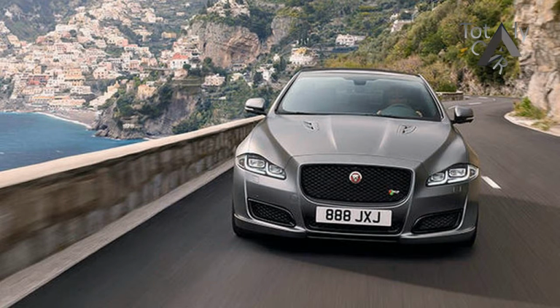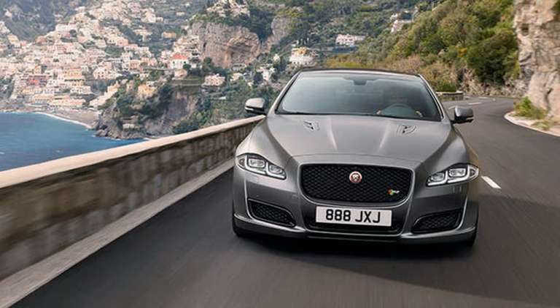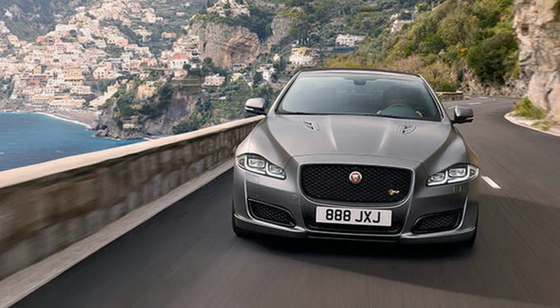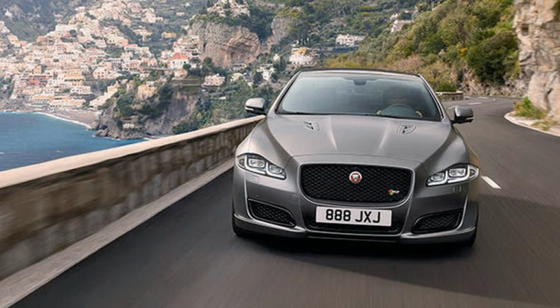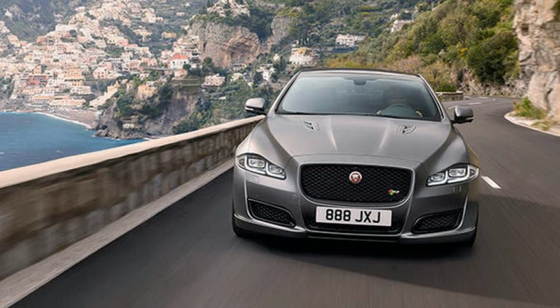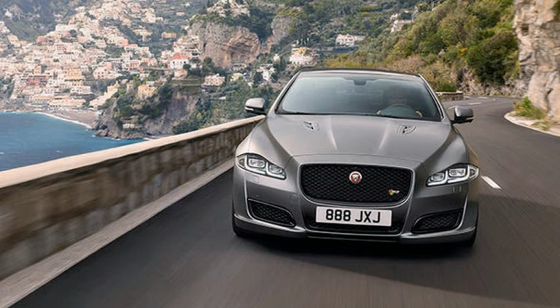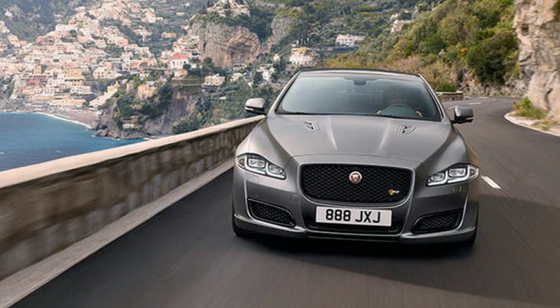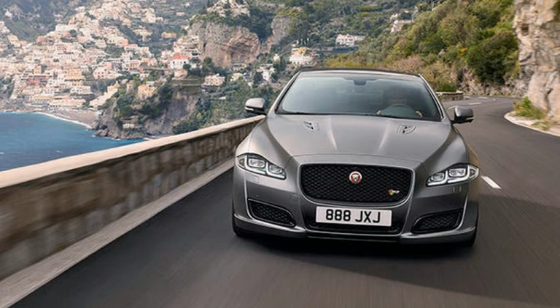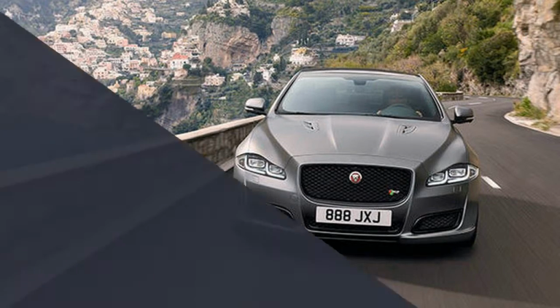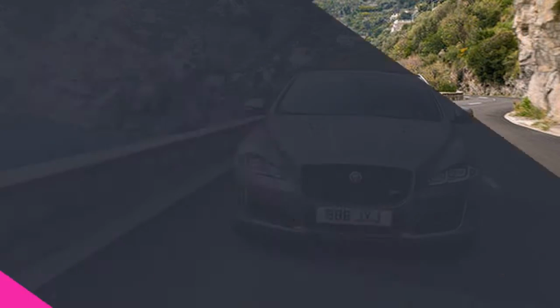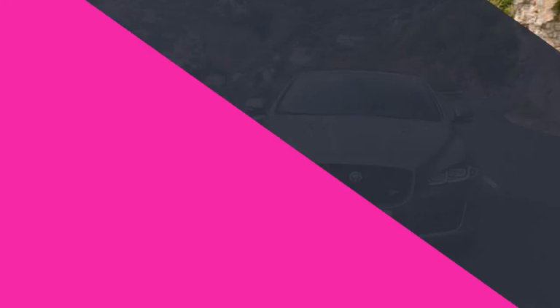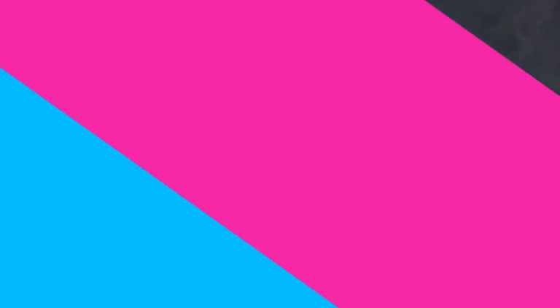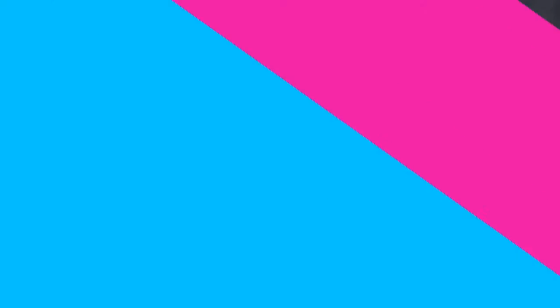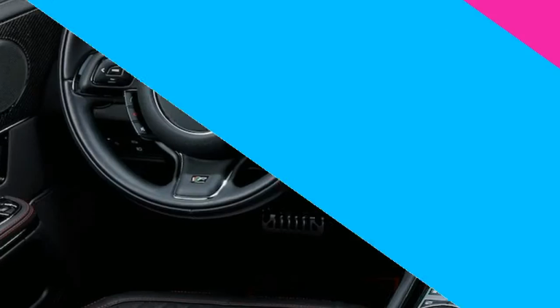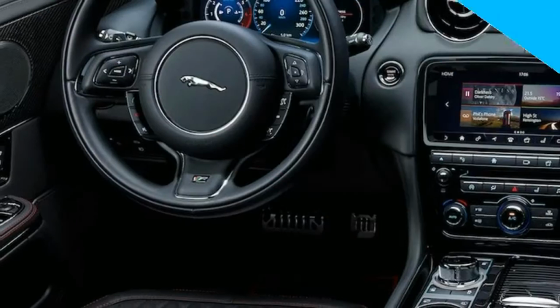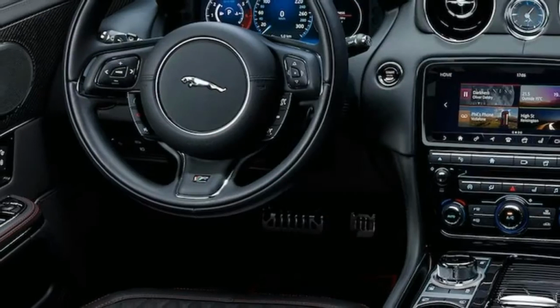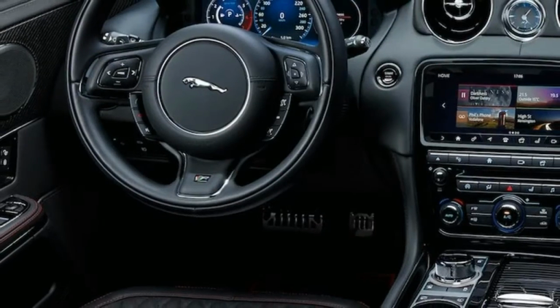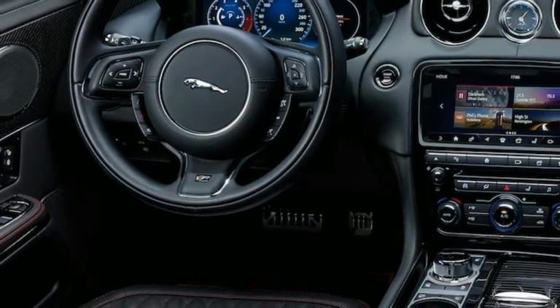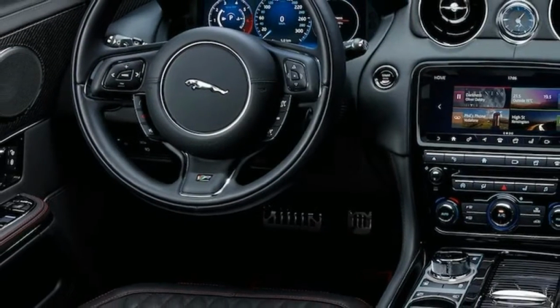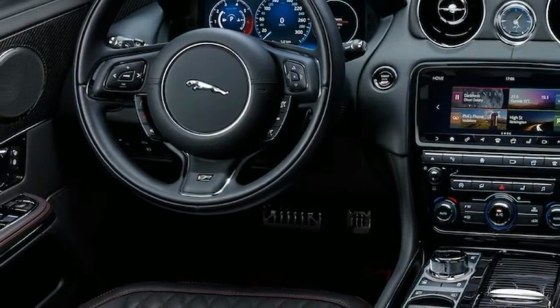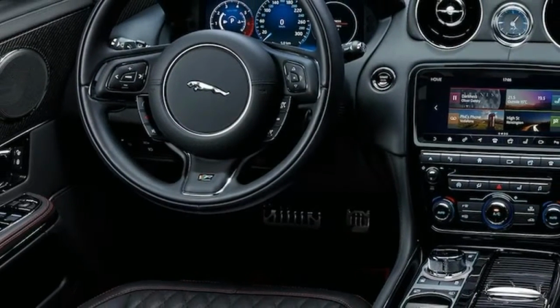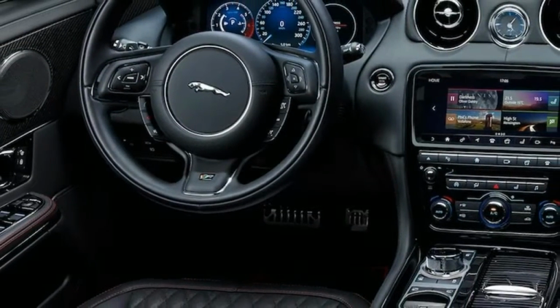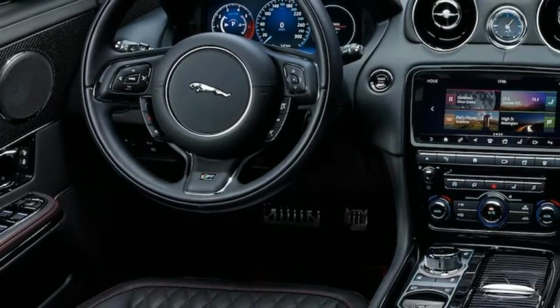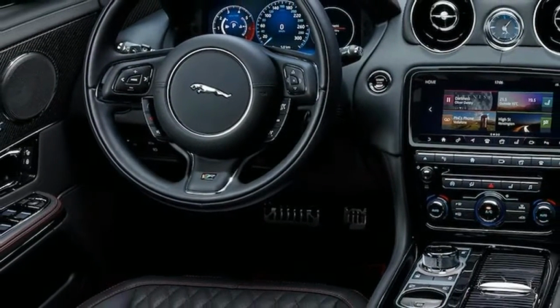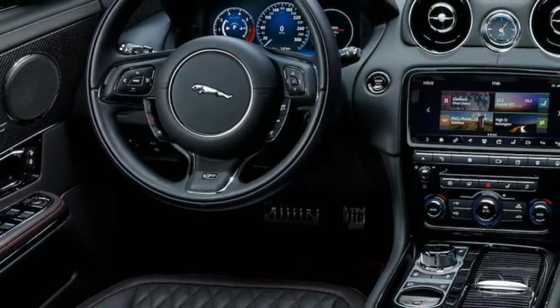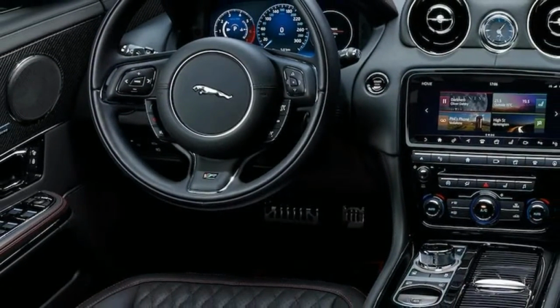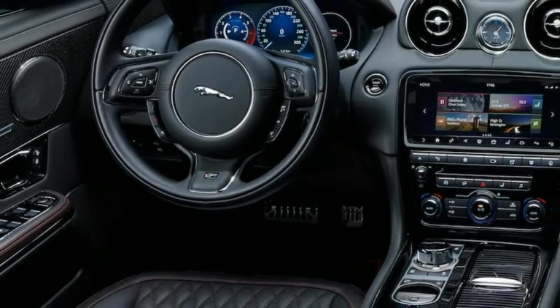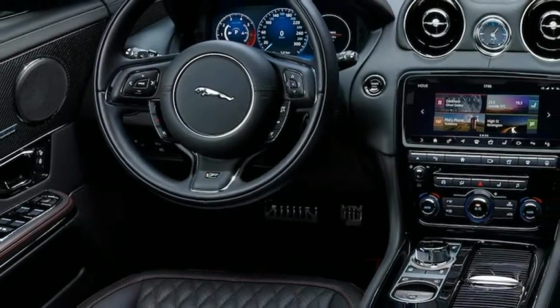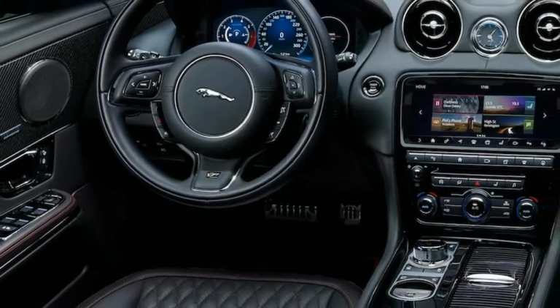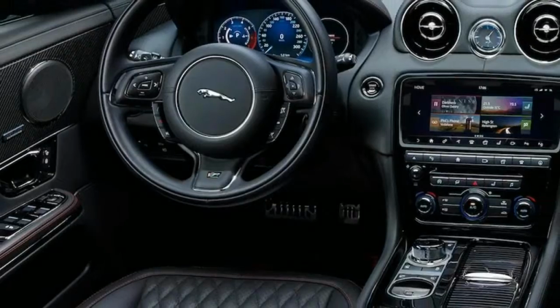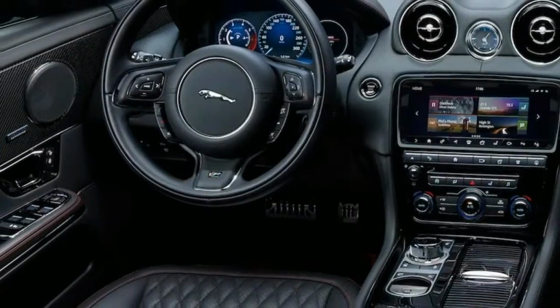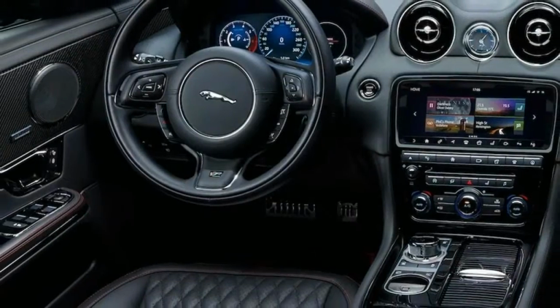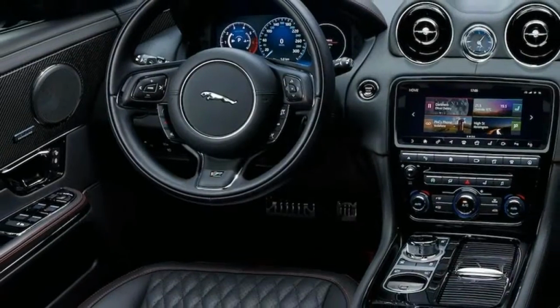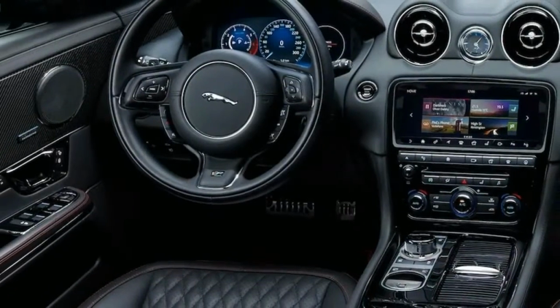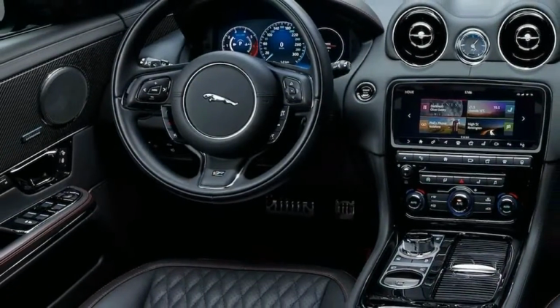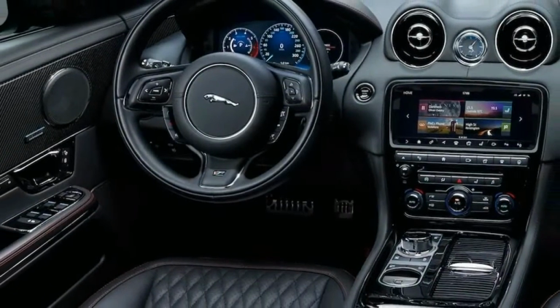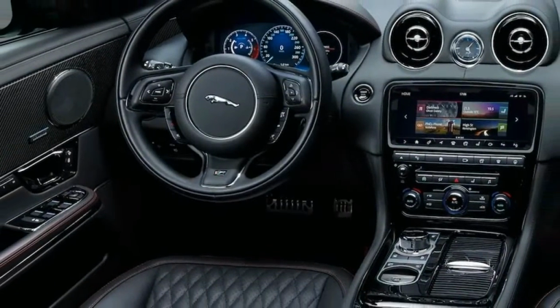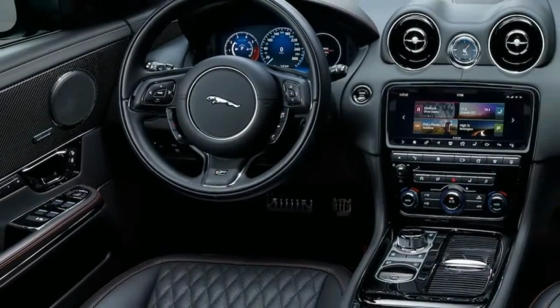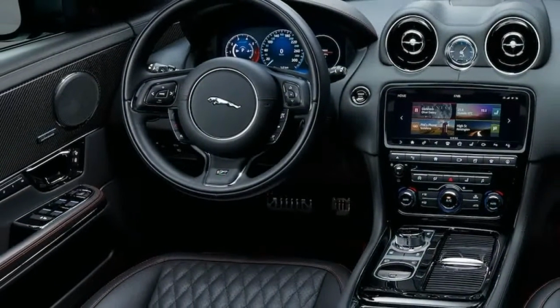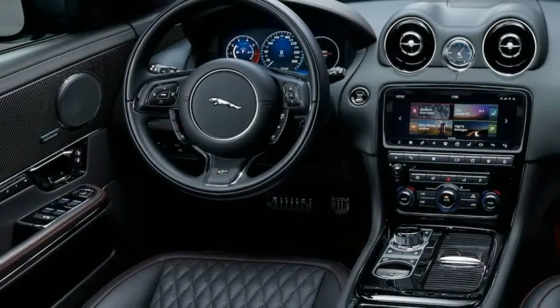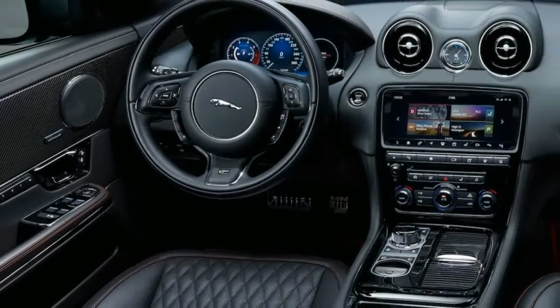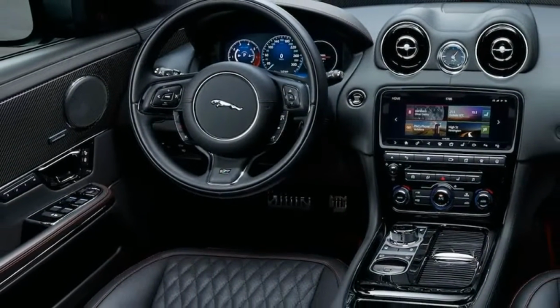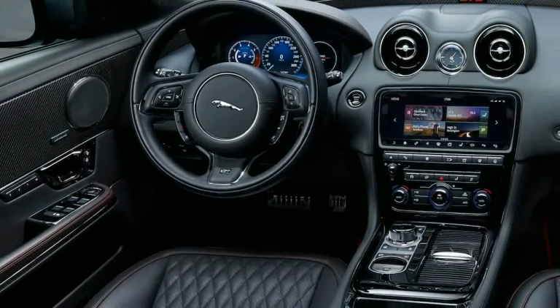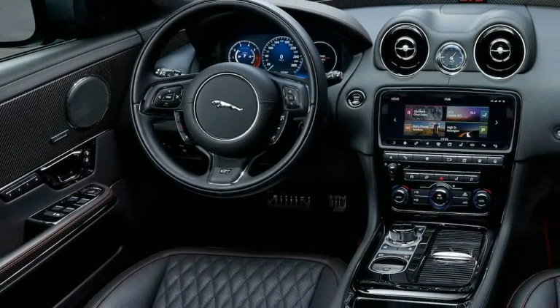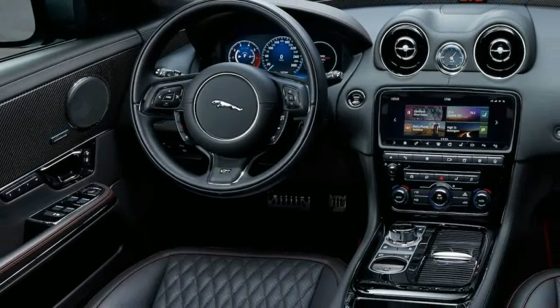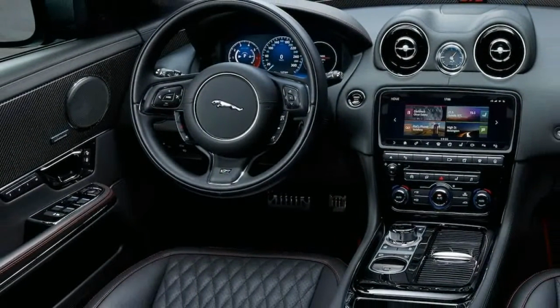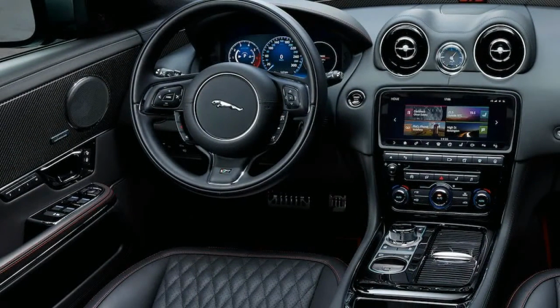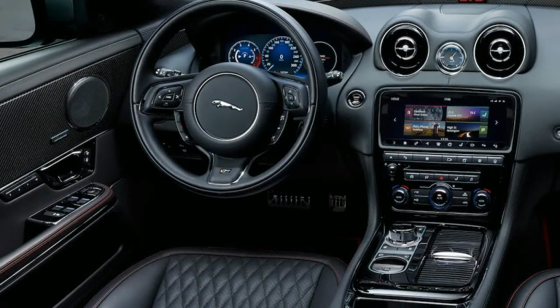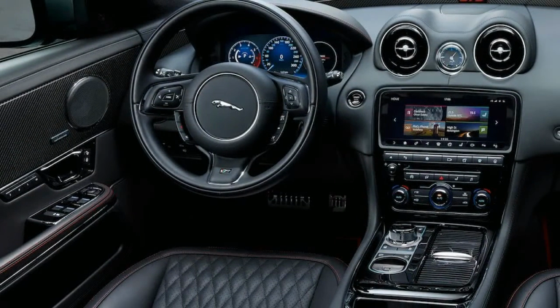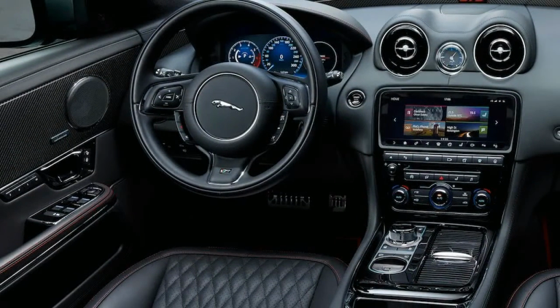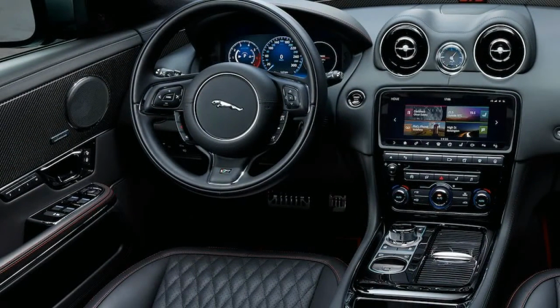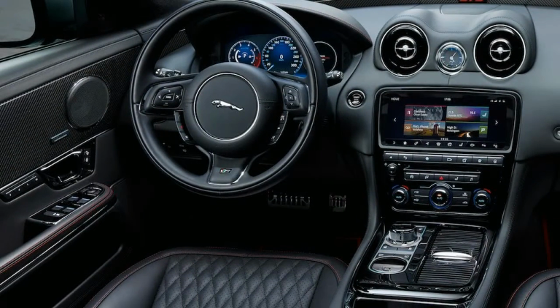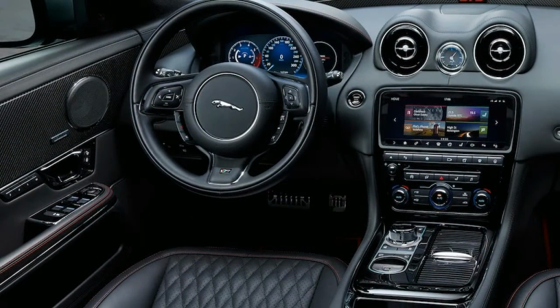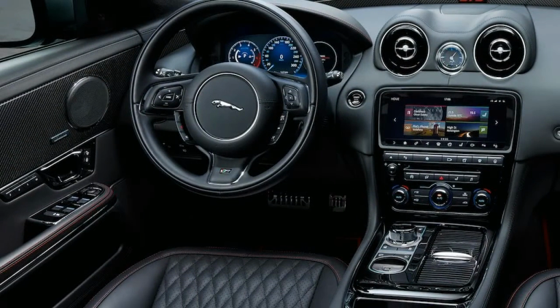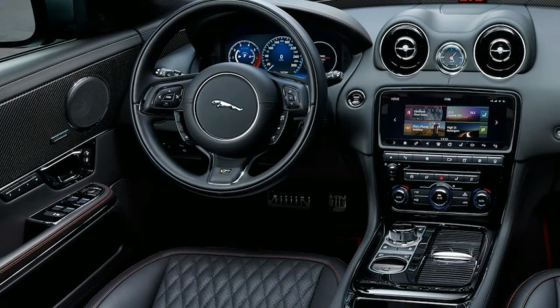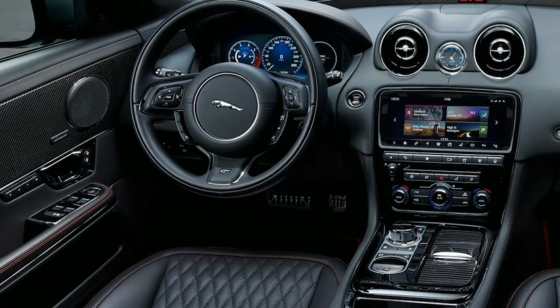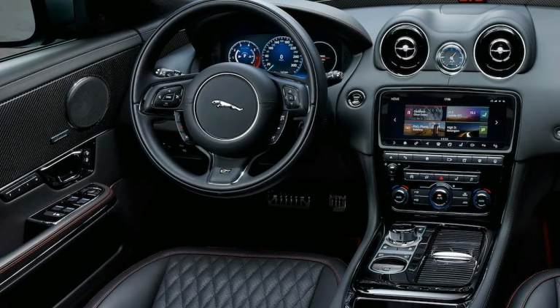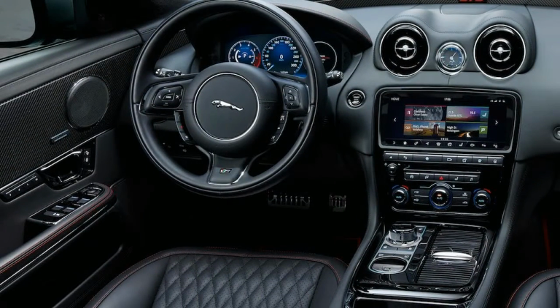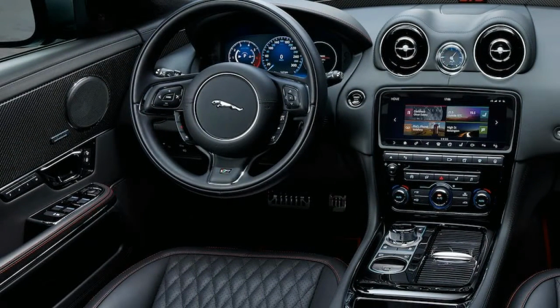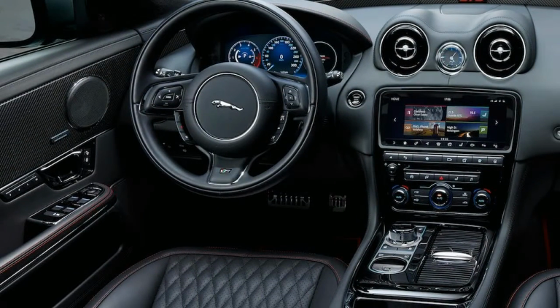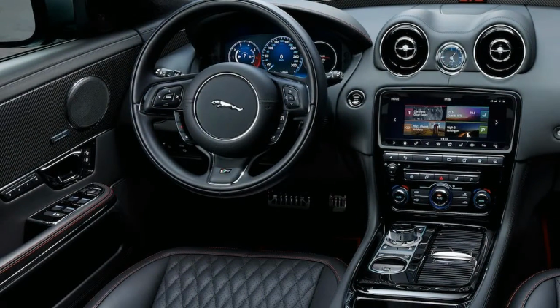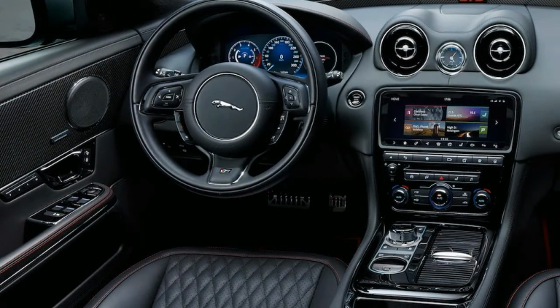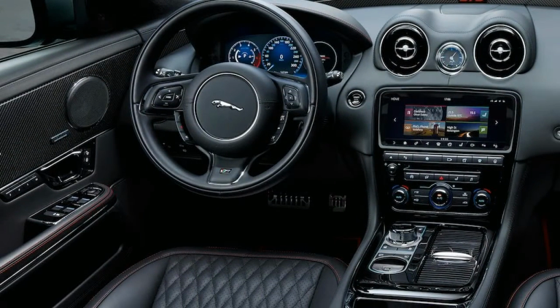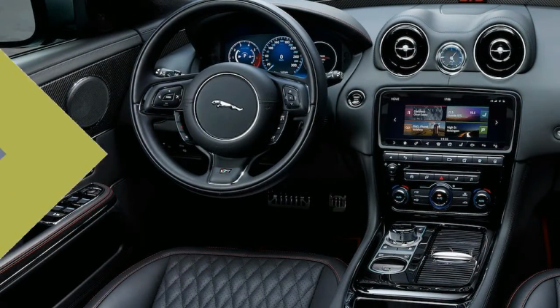Inside, the model has embossed tread plates, 575 branding and diamond quilted seating in two colour options.